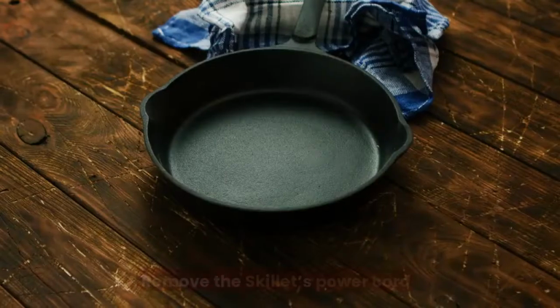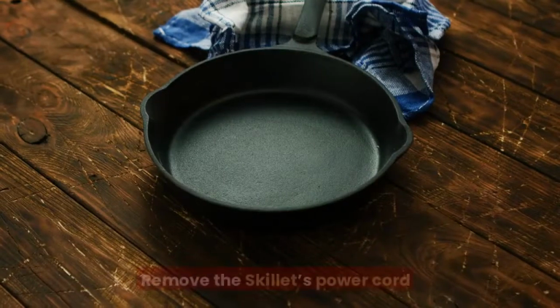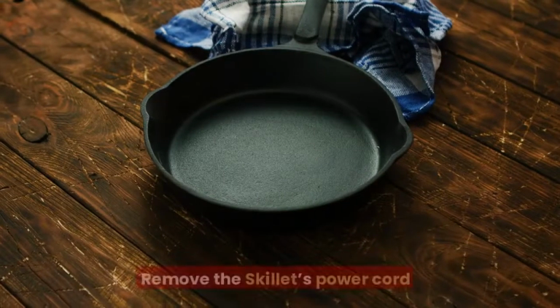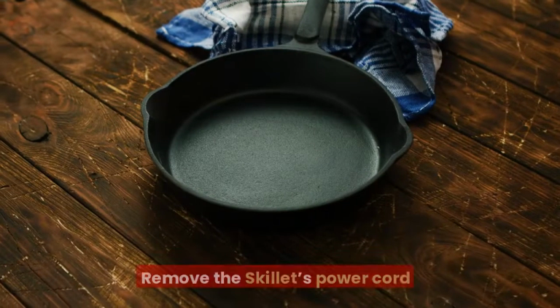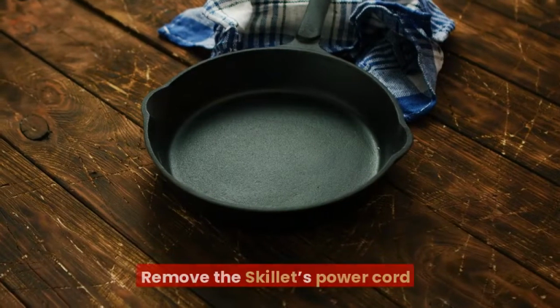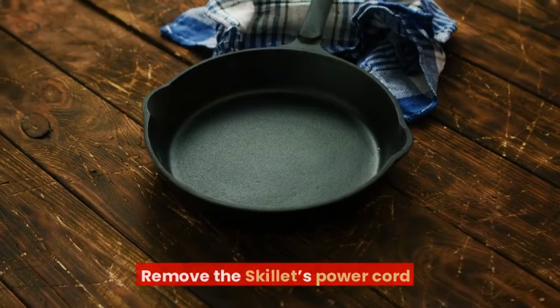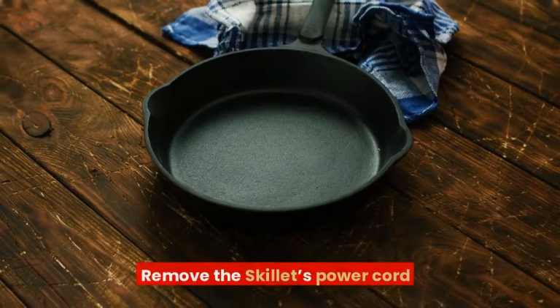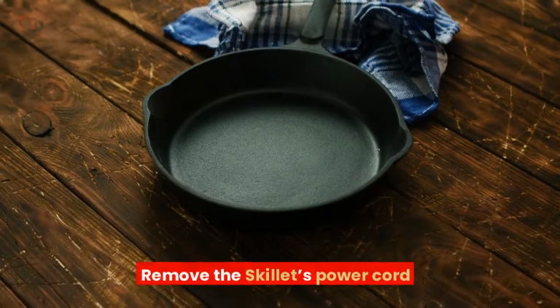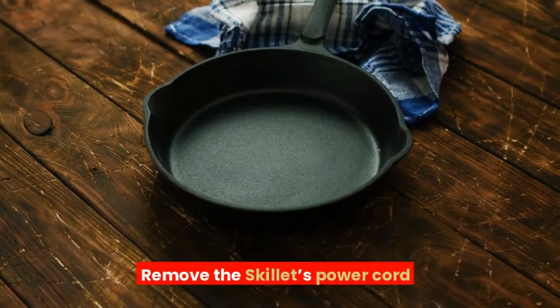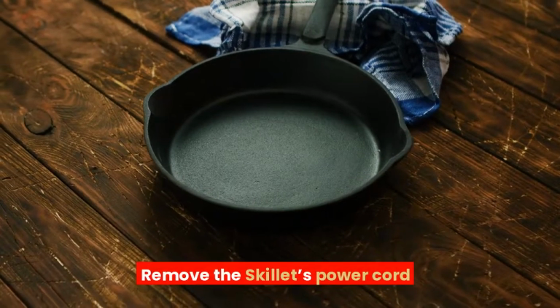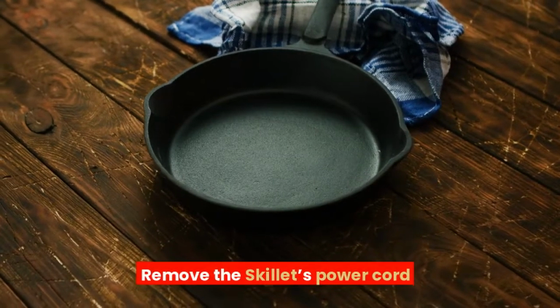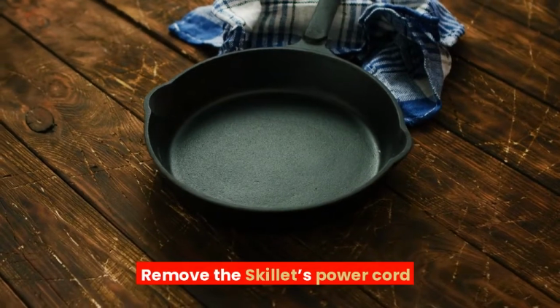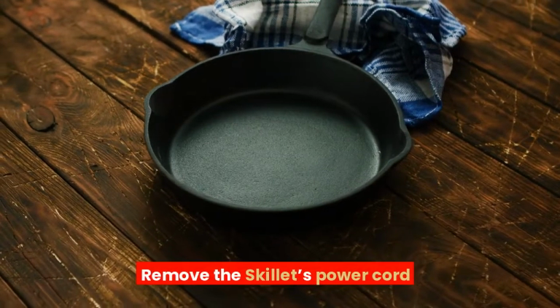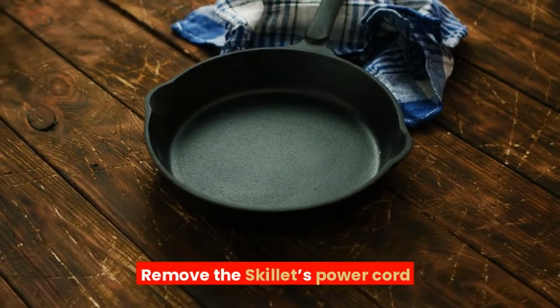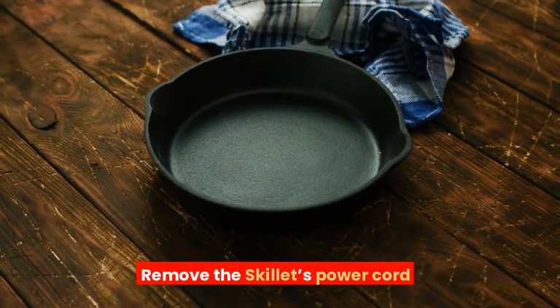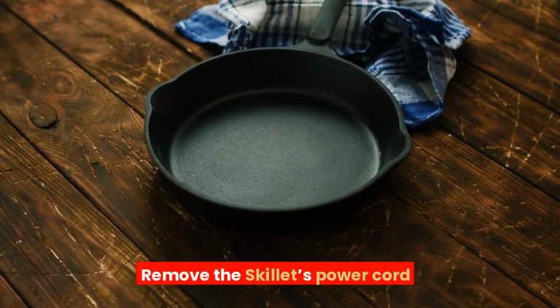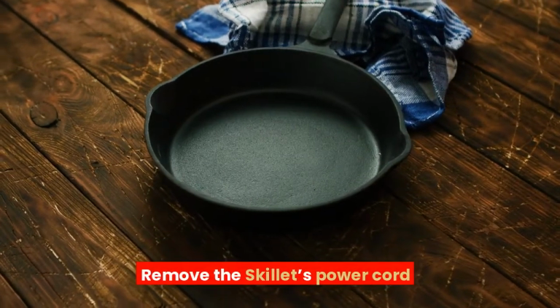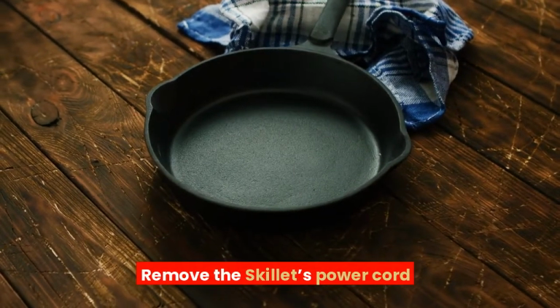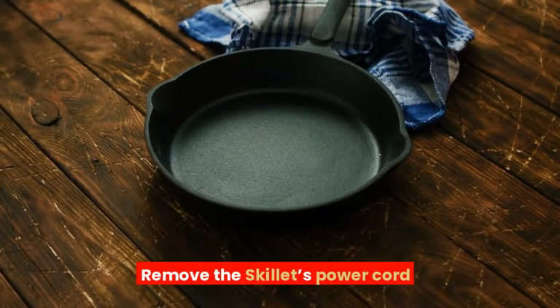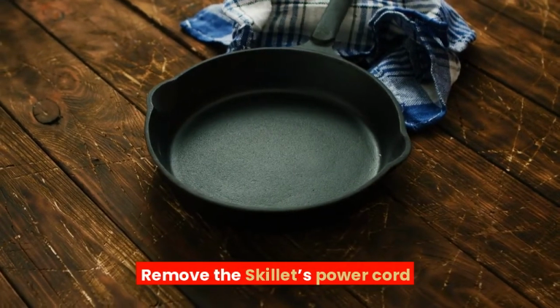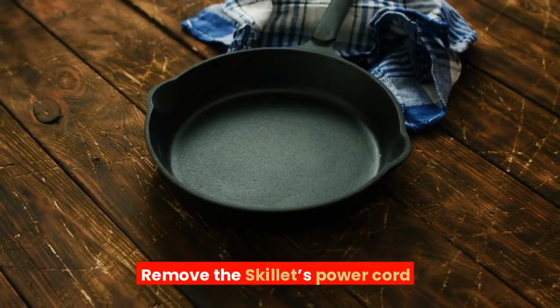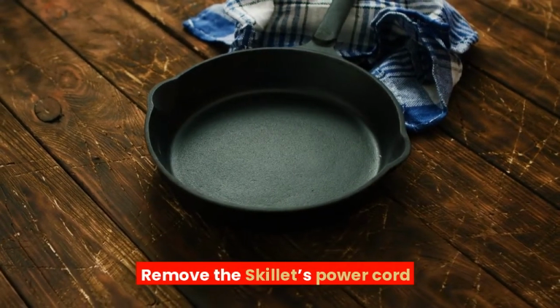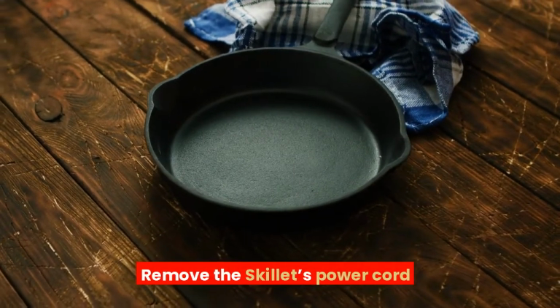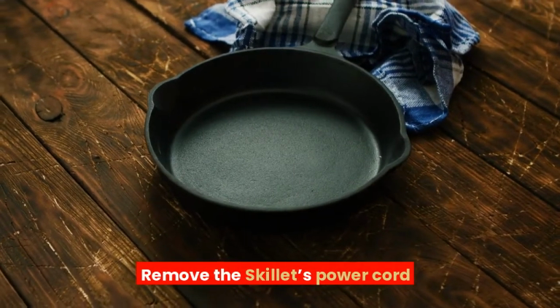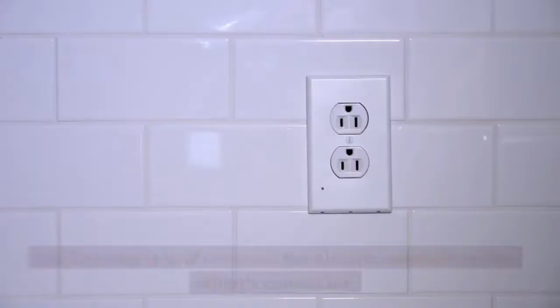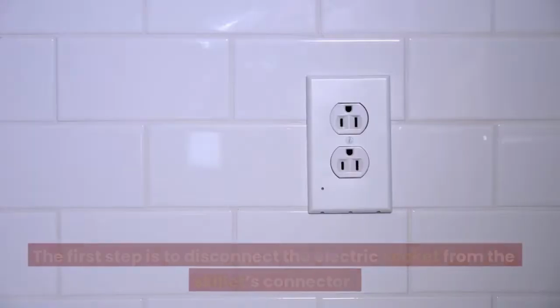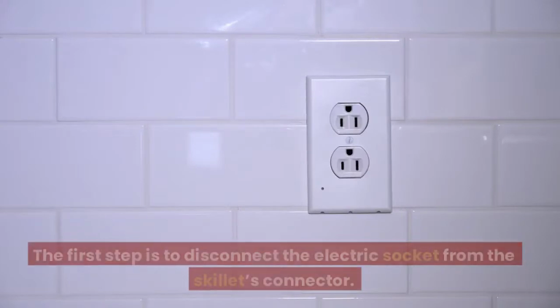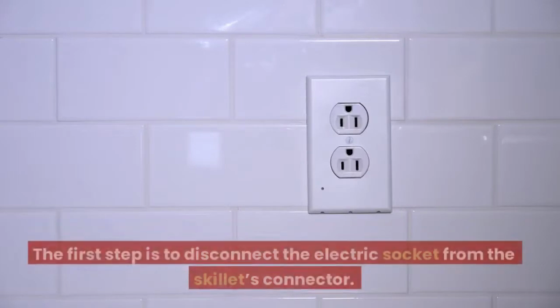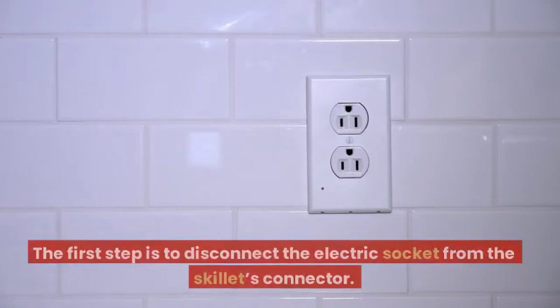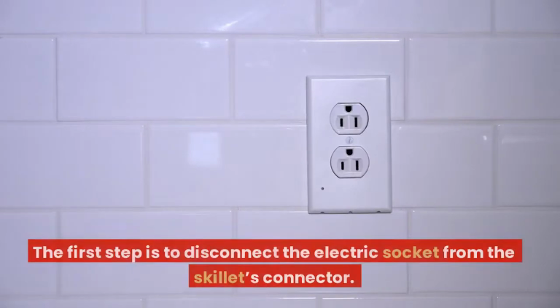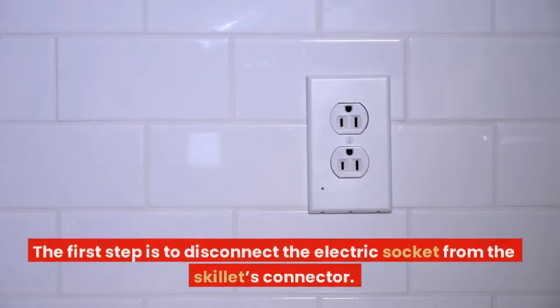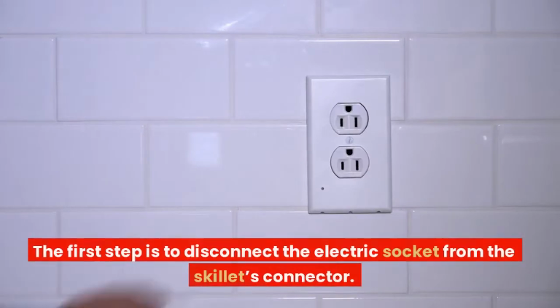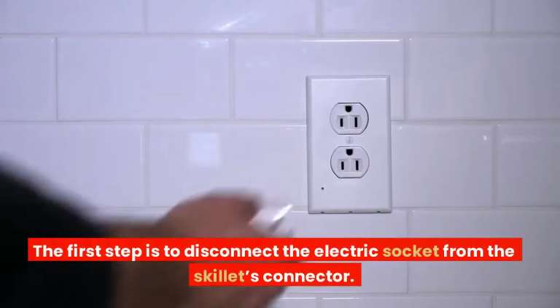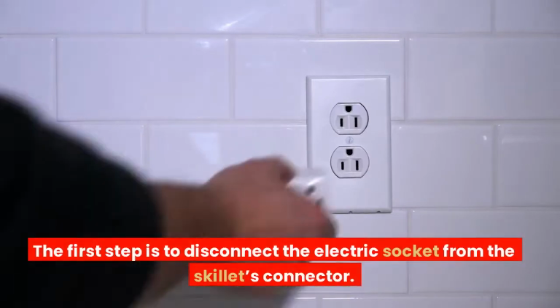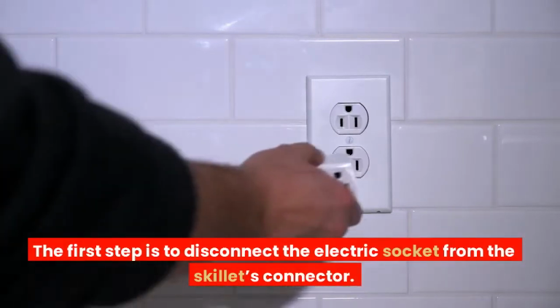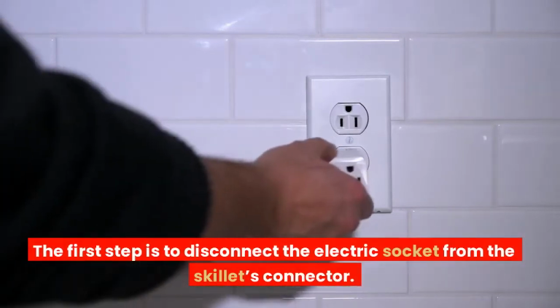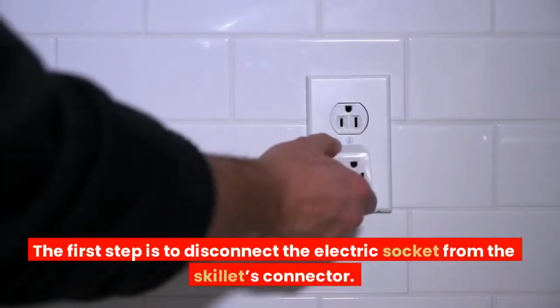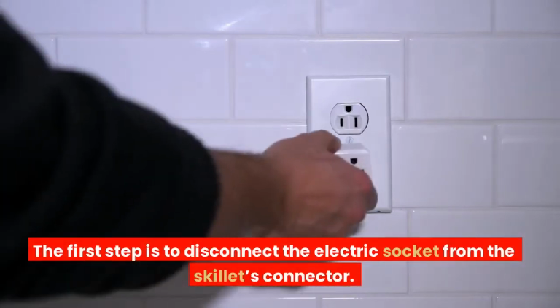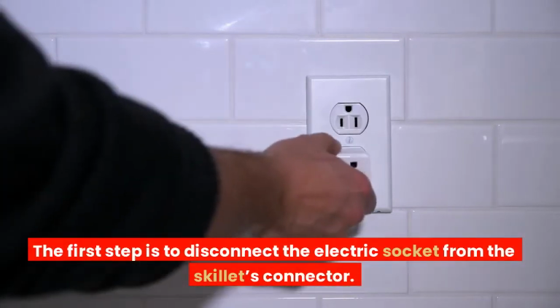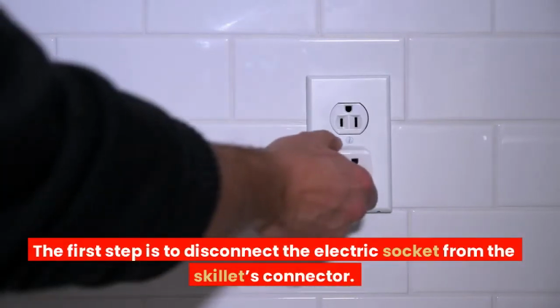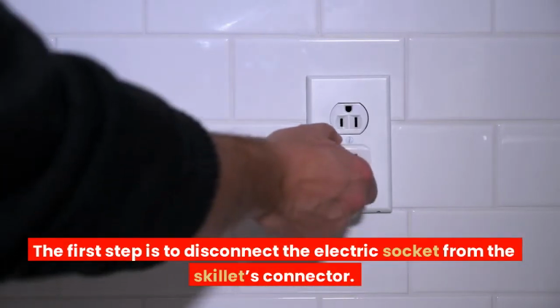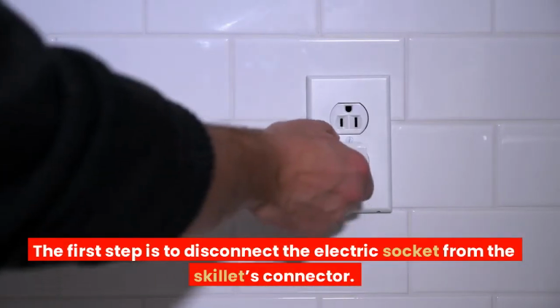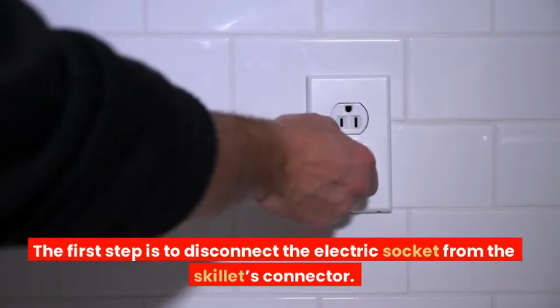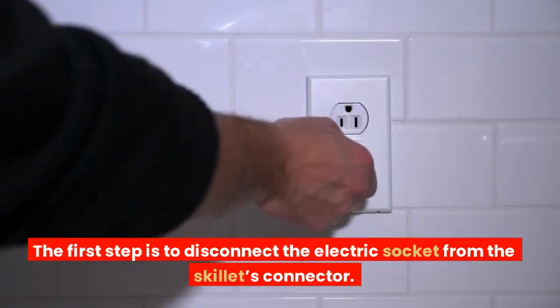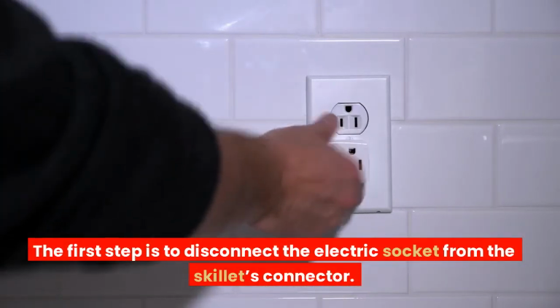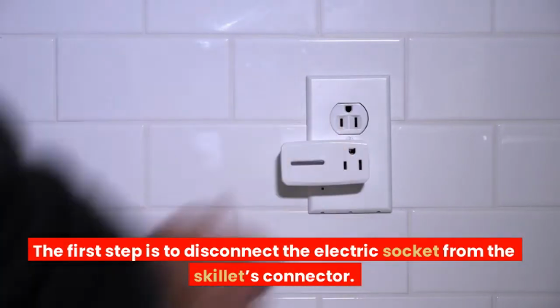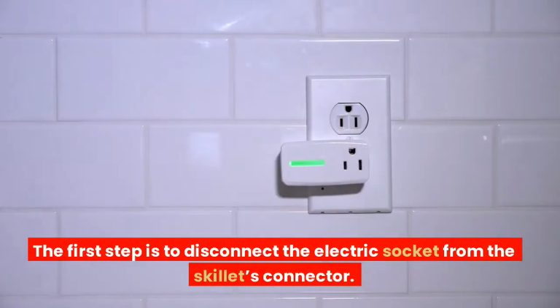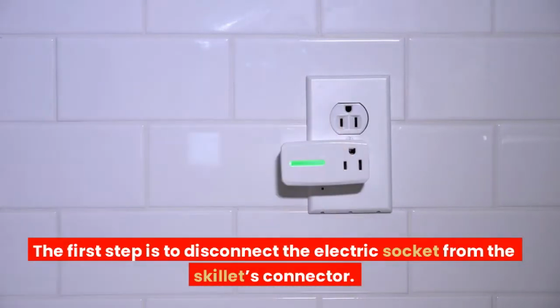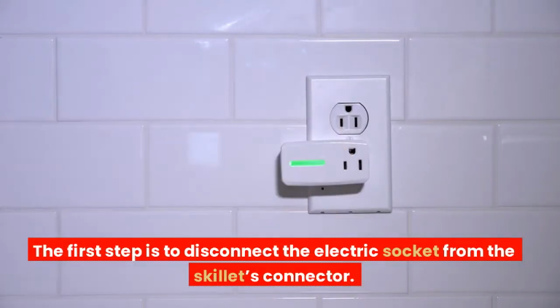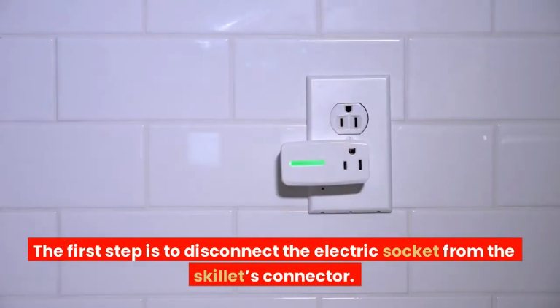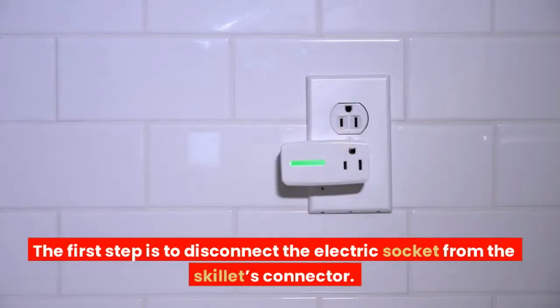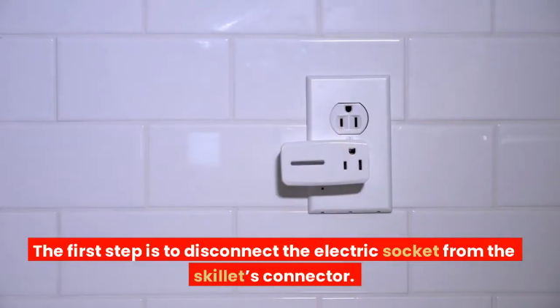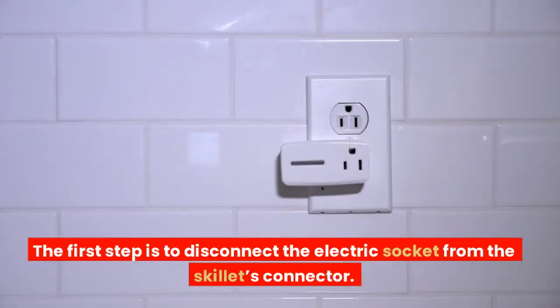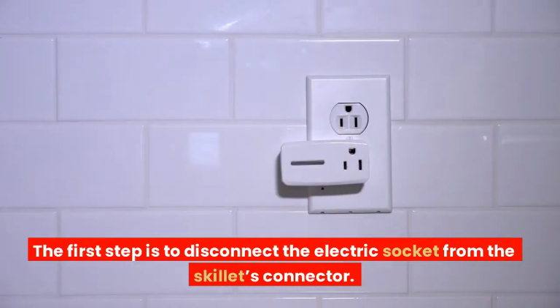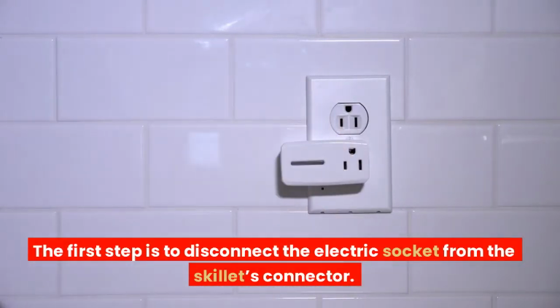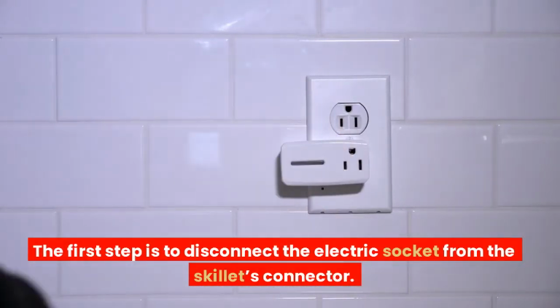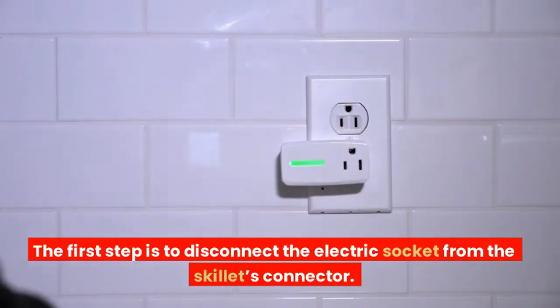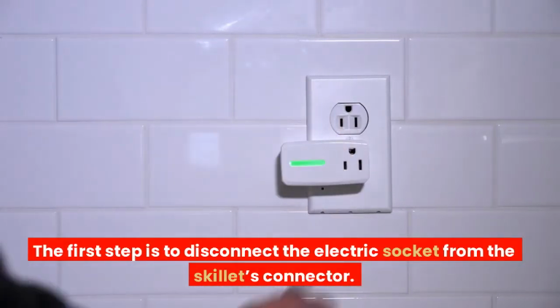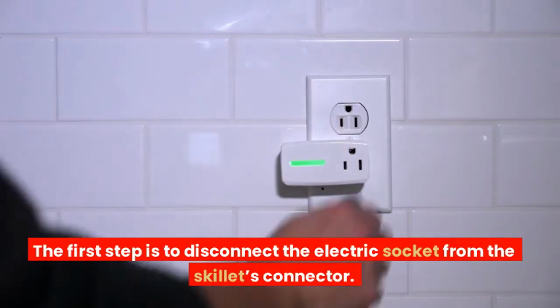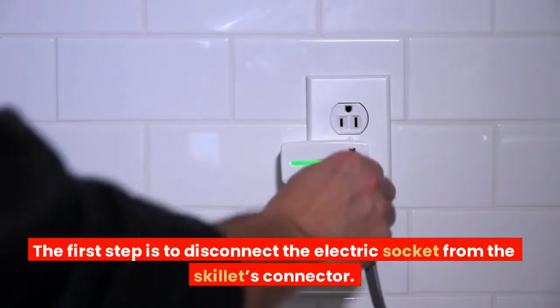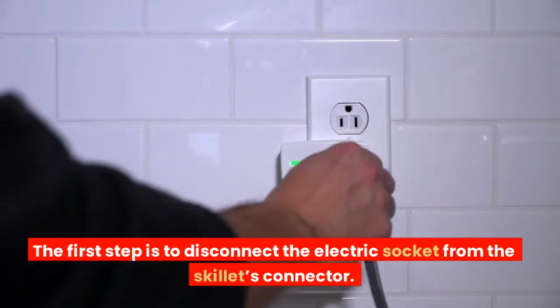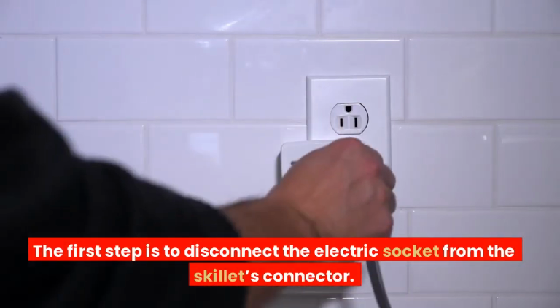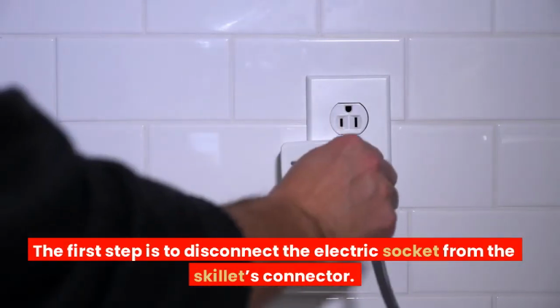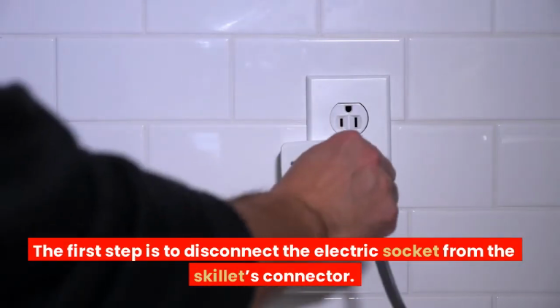Remove the skillet's power cord. The first step is to disconnect the electric socket from the skillet's connector.